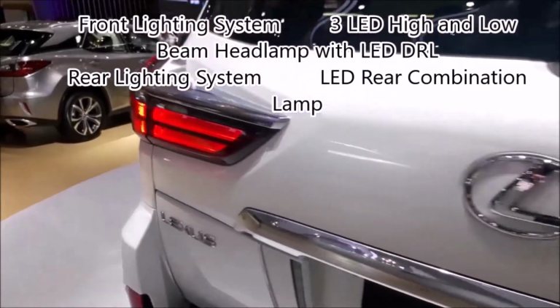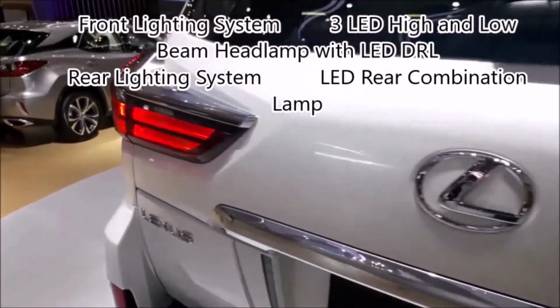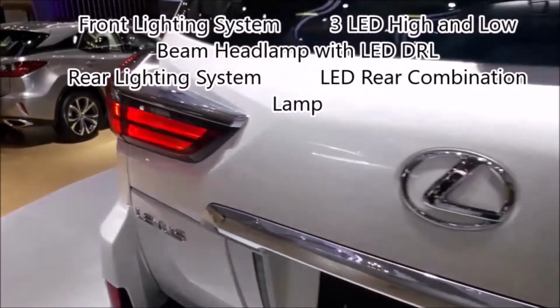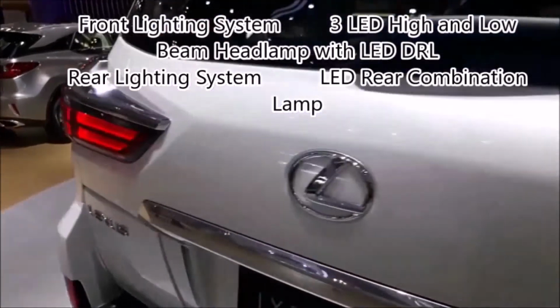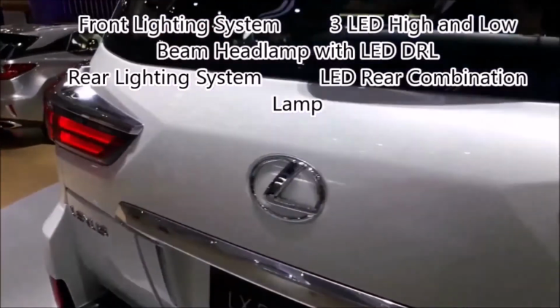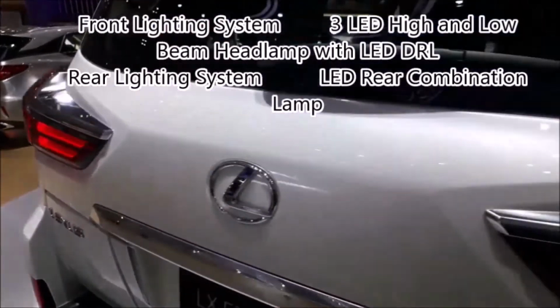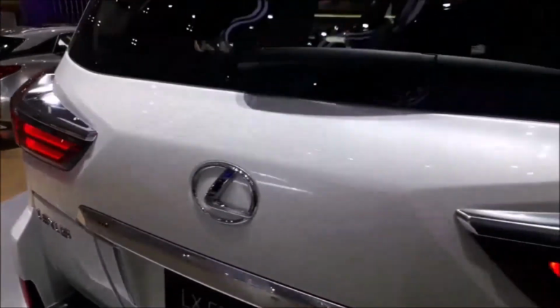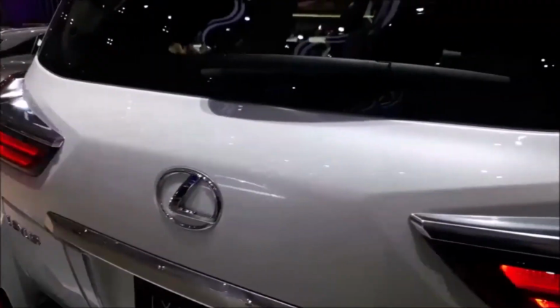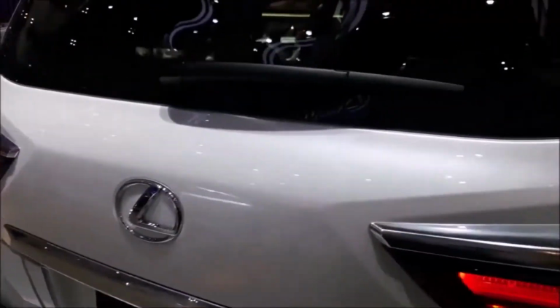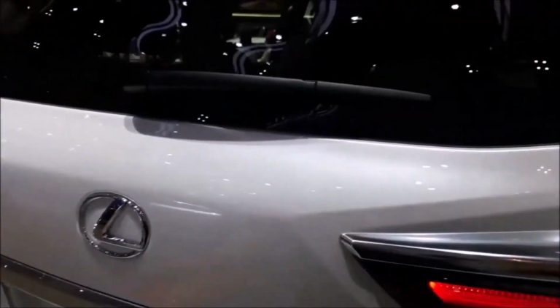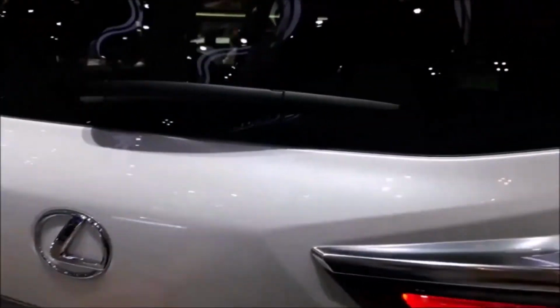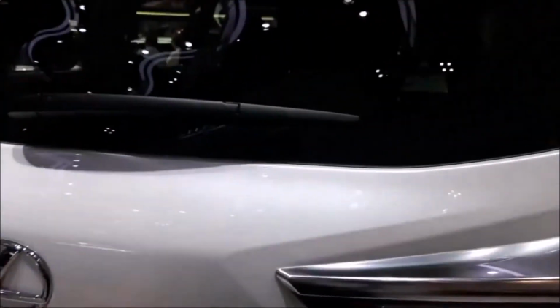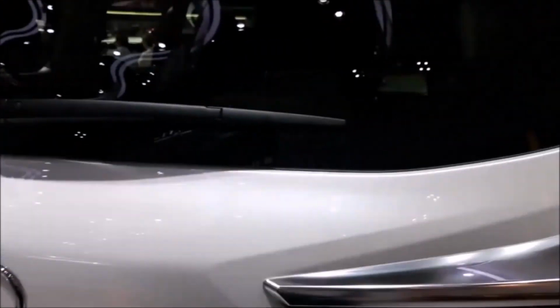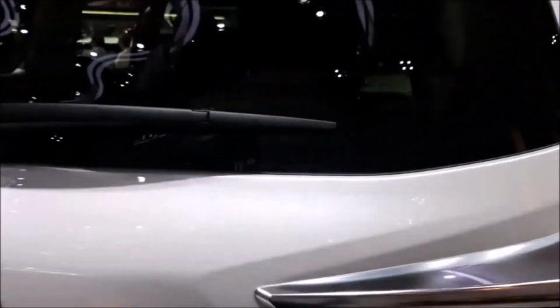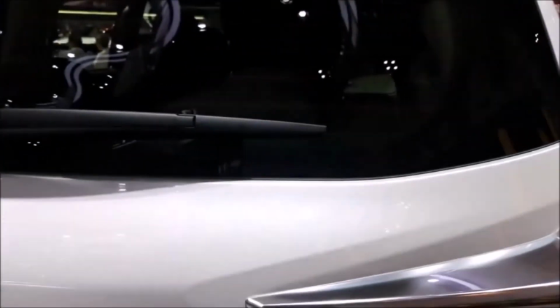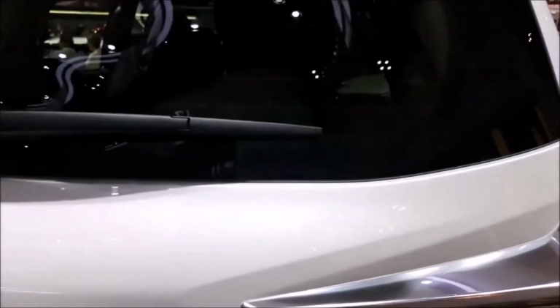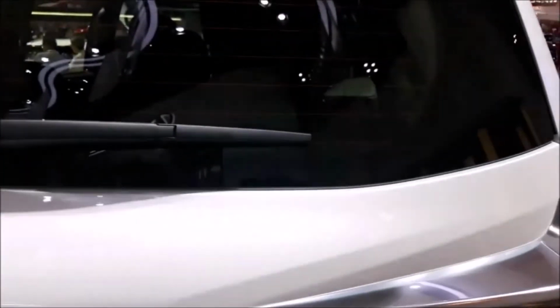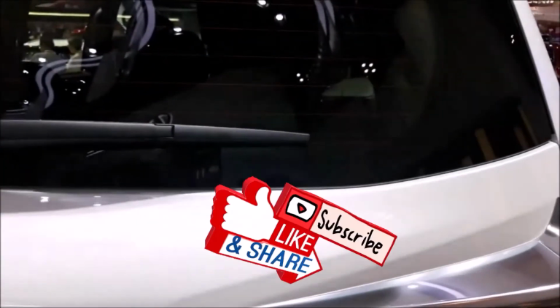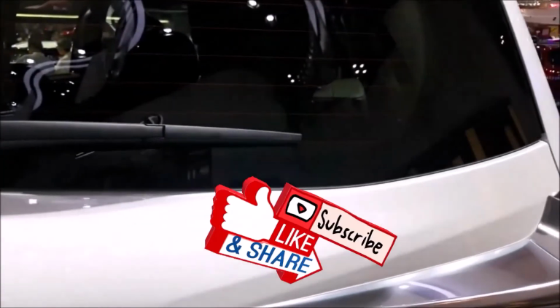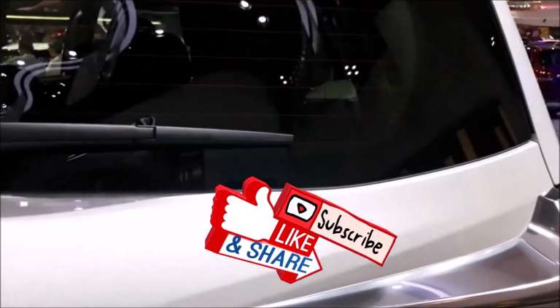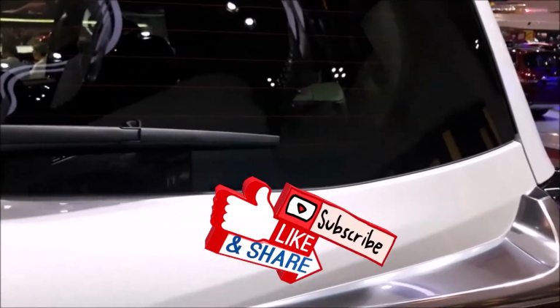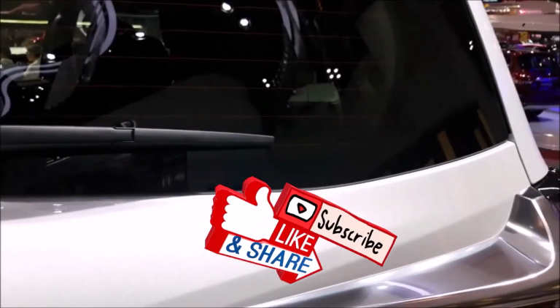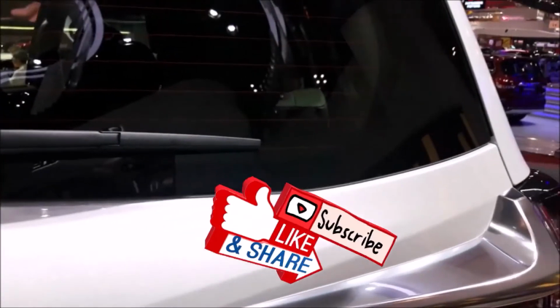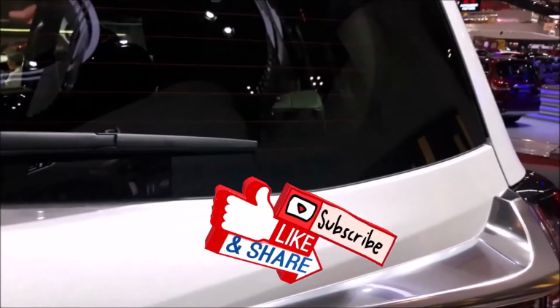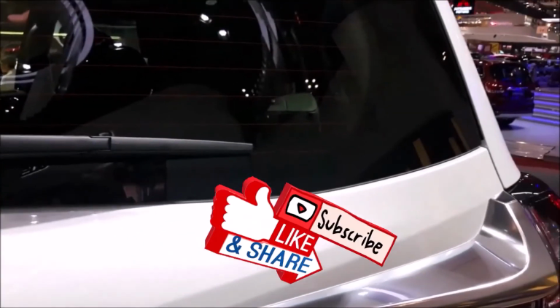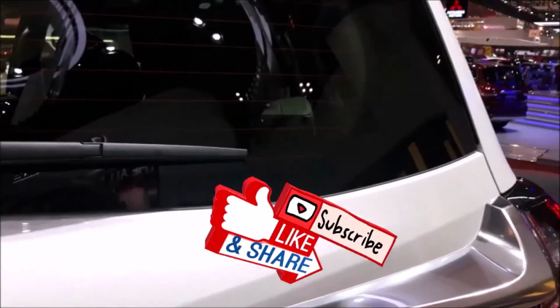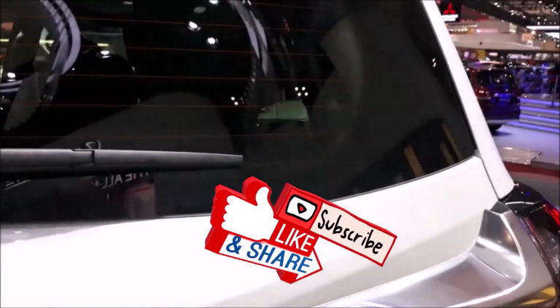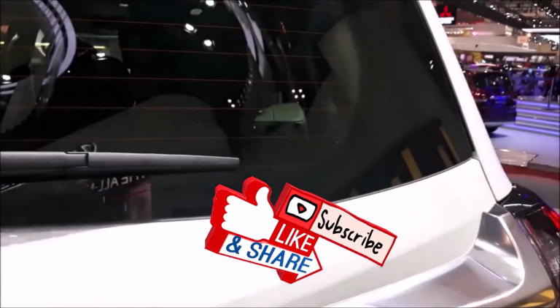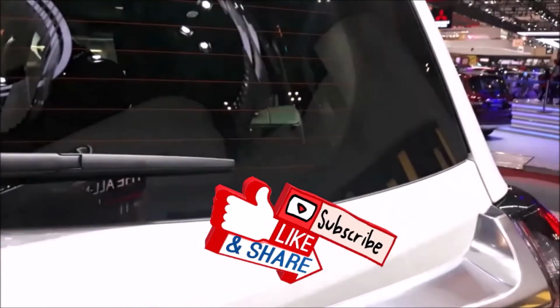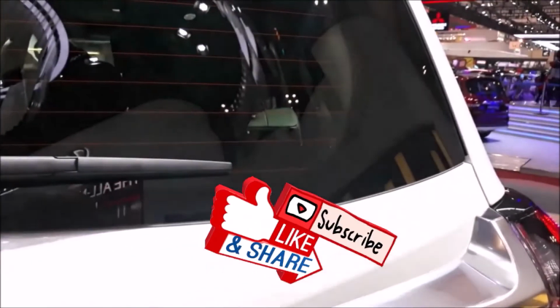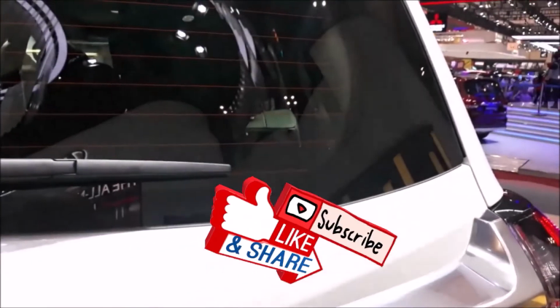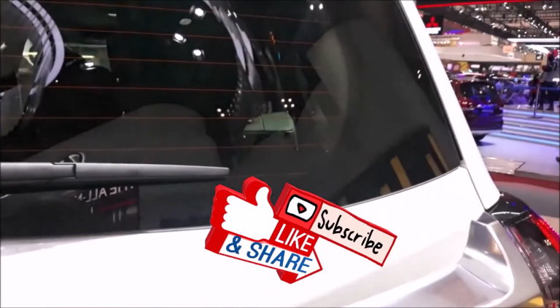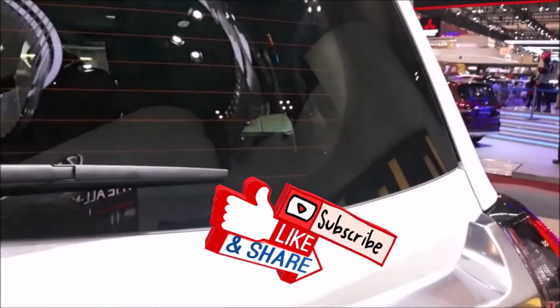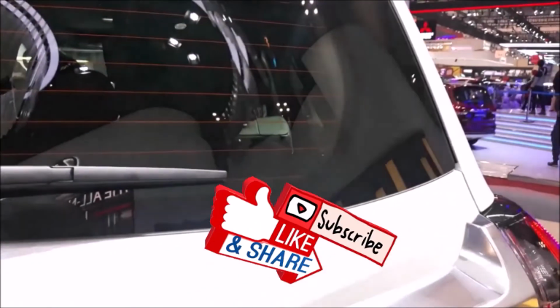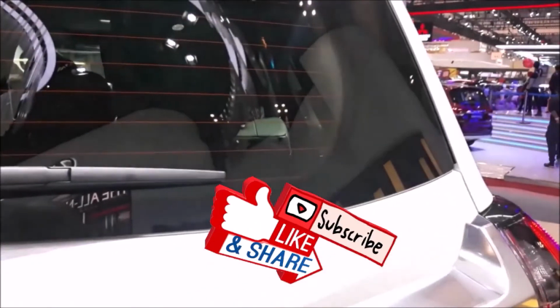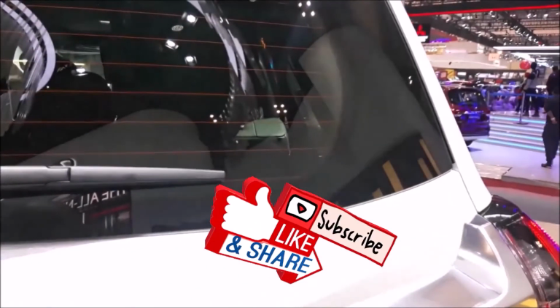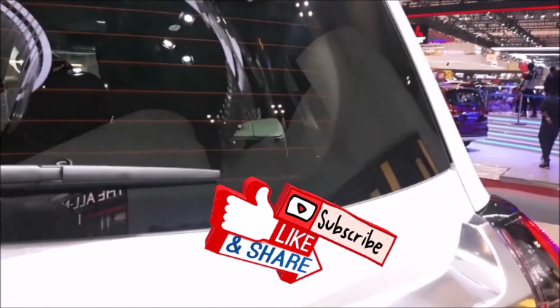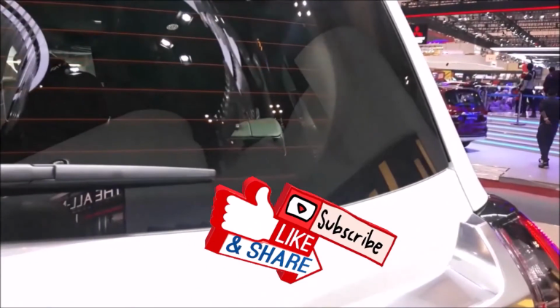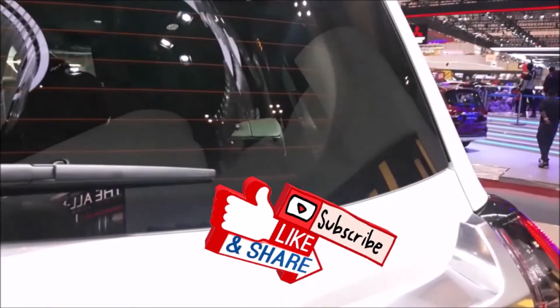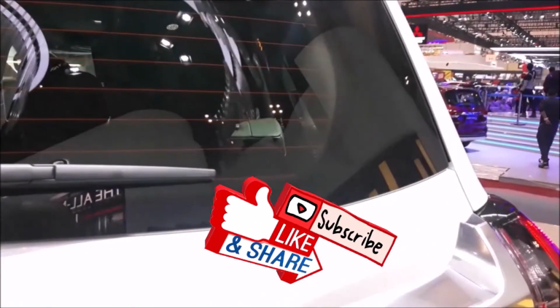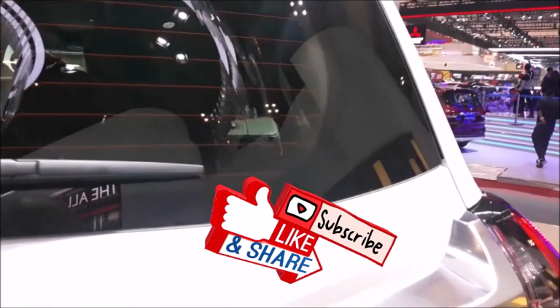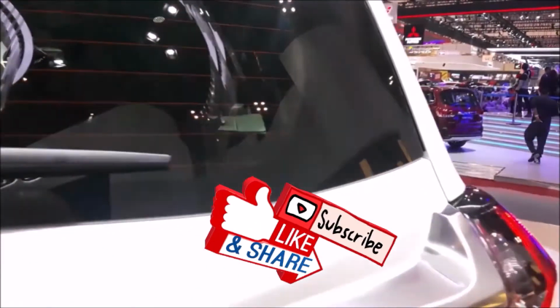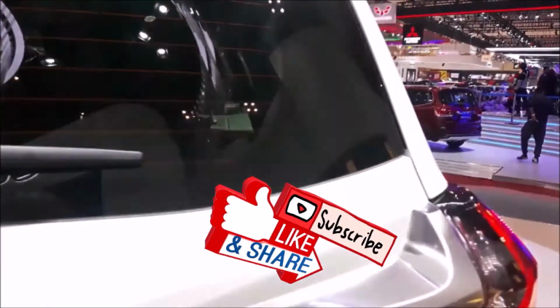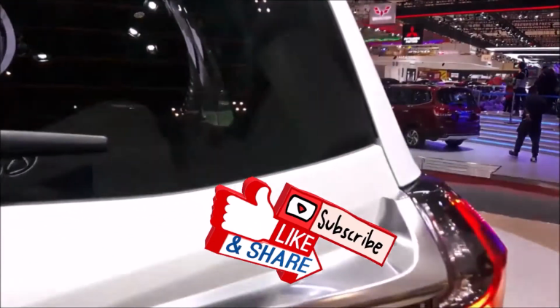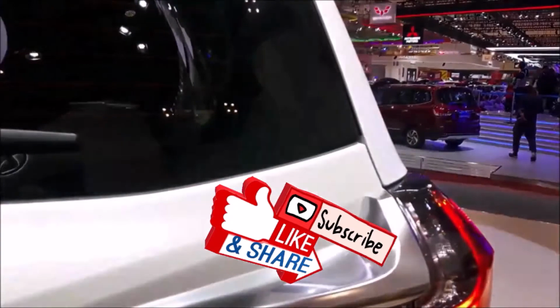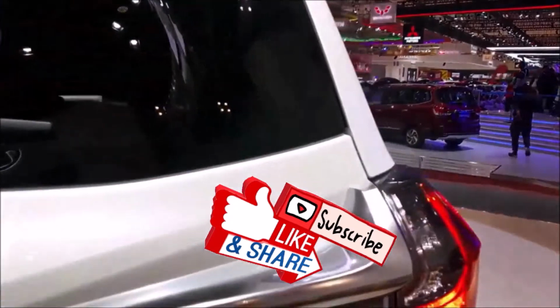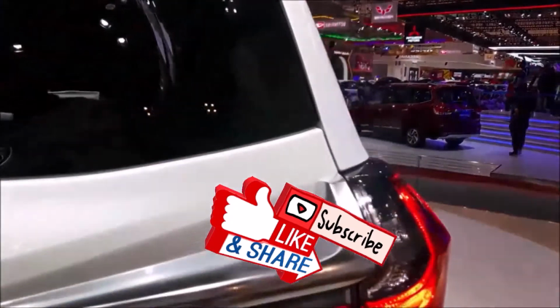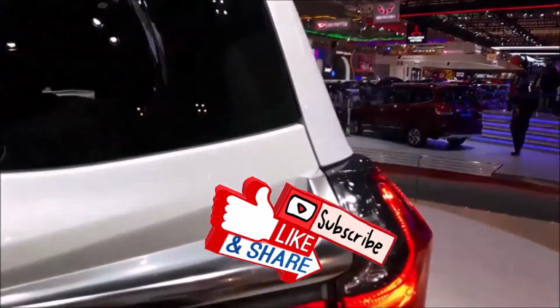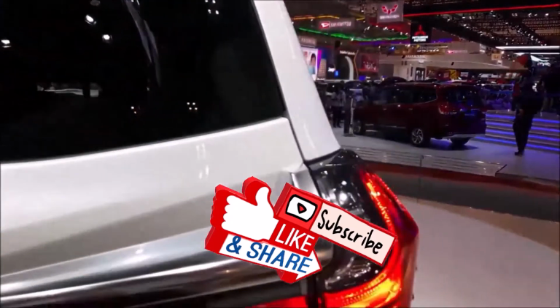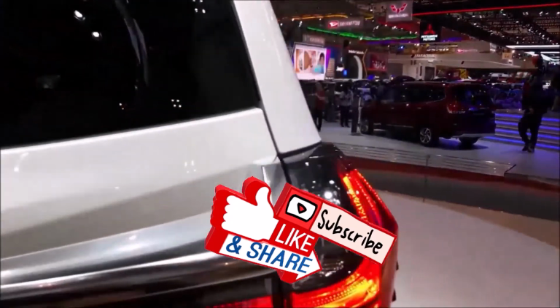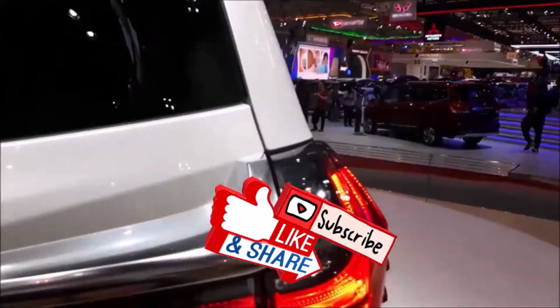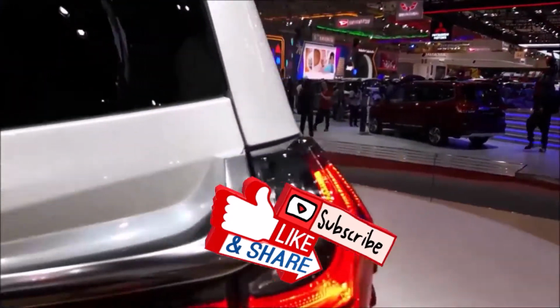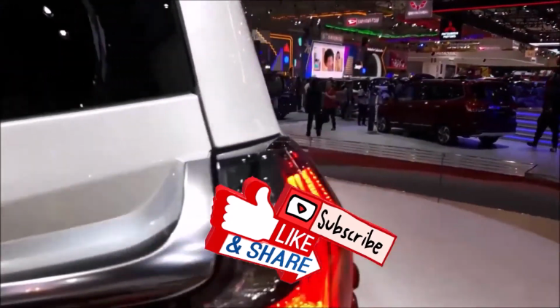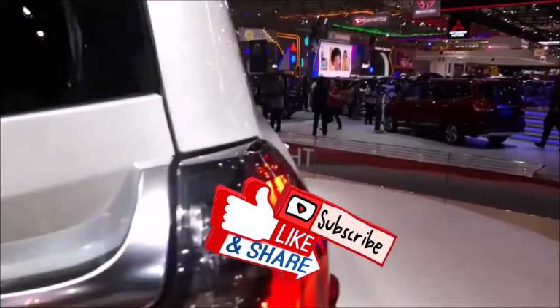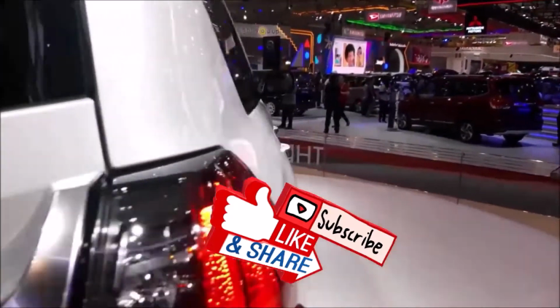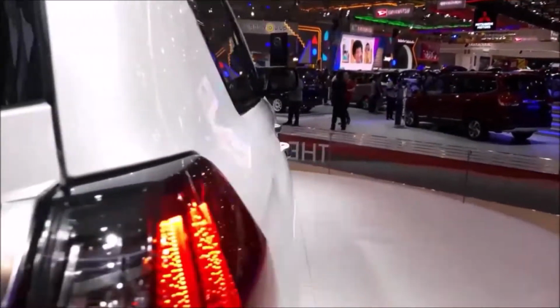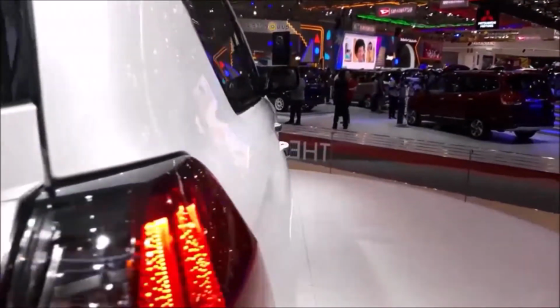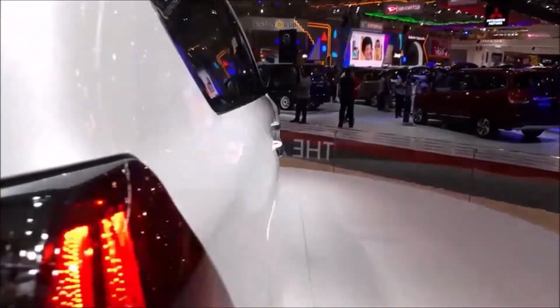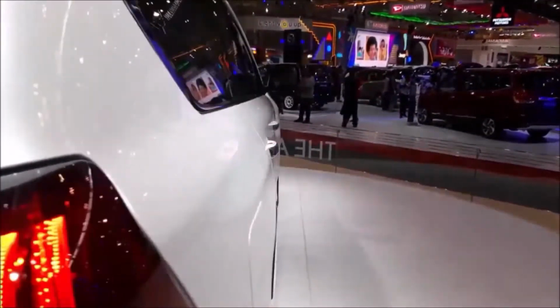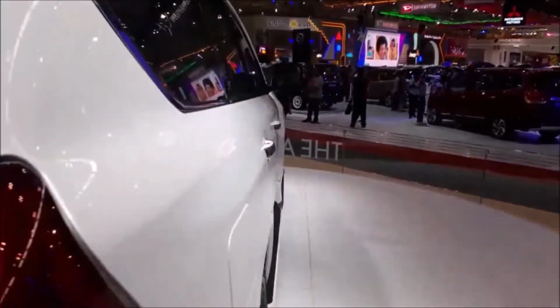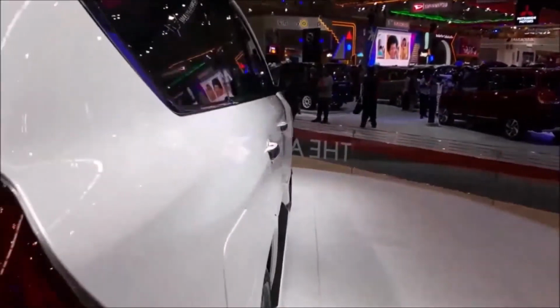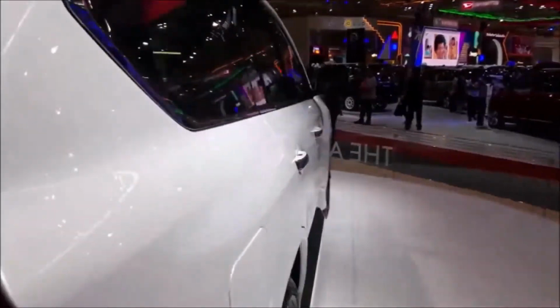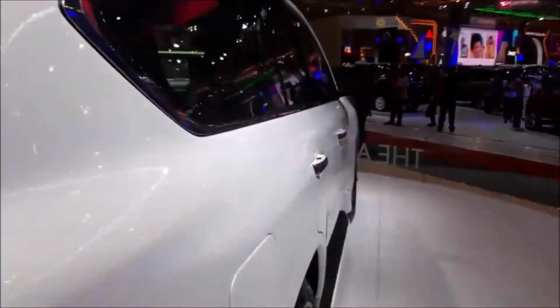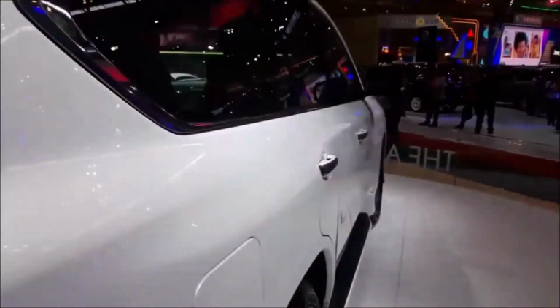That brings me to the end of this video. Hit the like and subscribe for further videos, and we'll see you in the next one. Until then, take care.